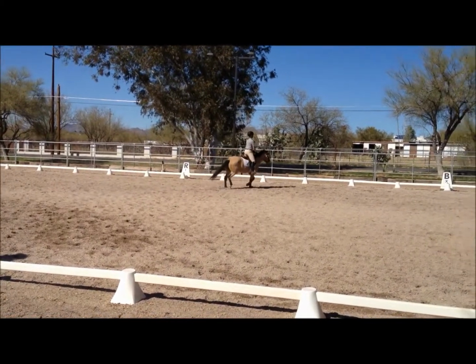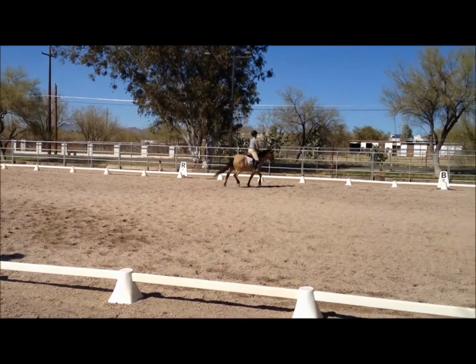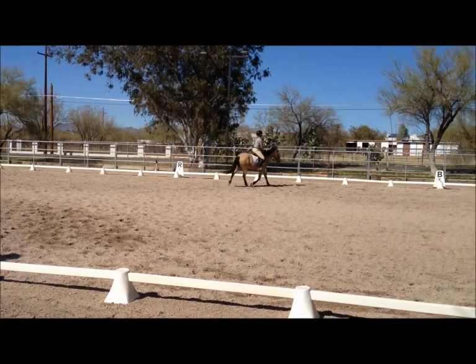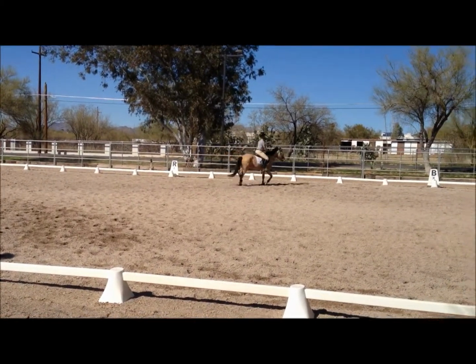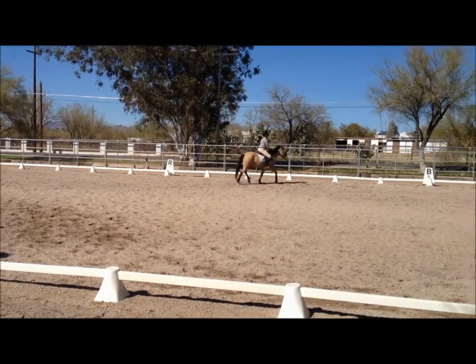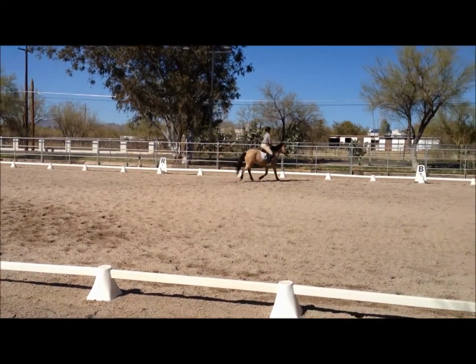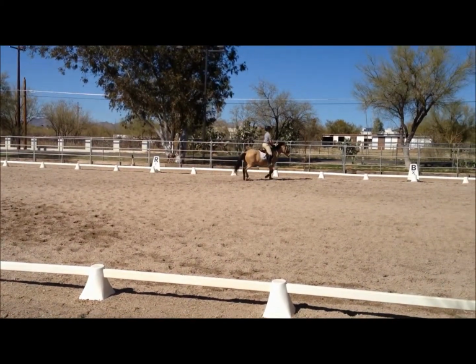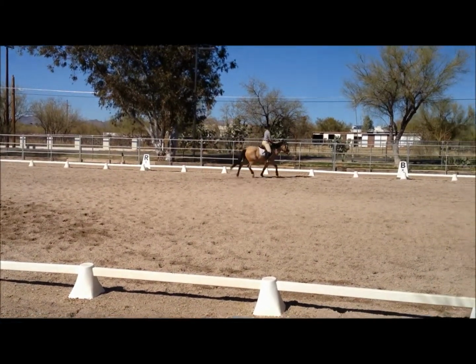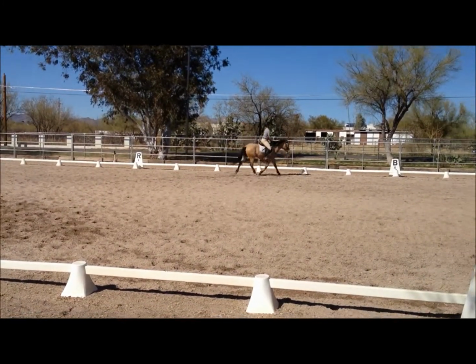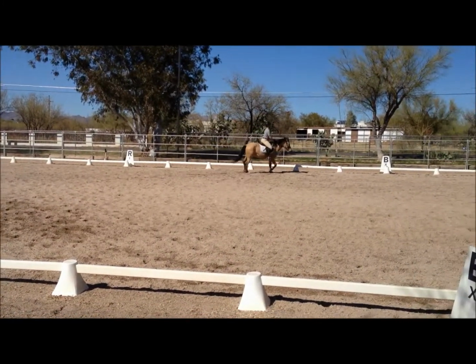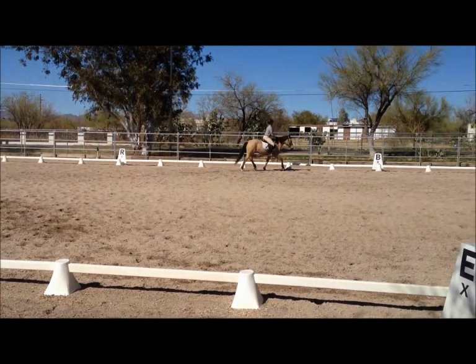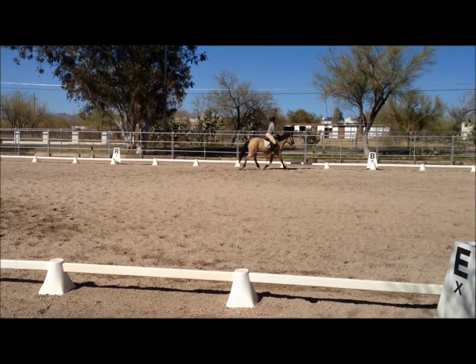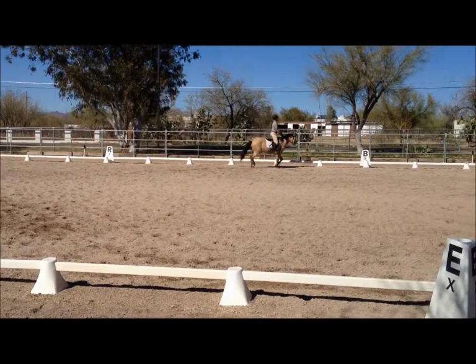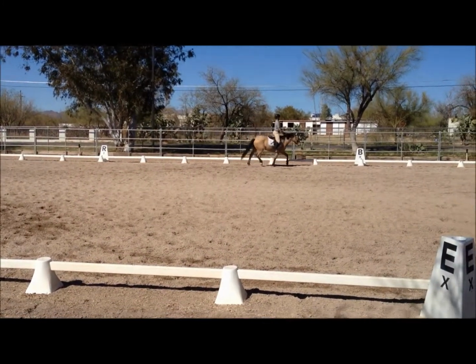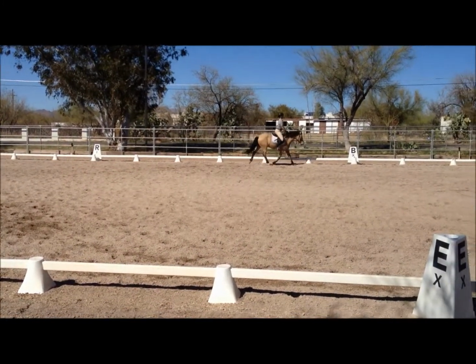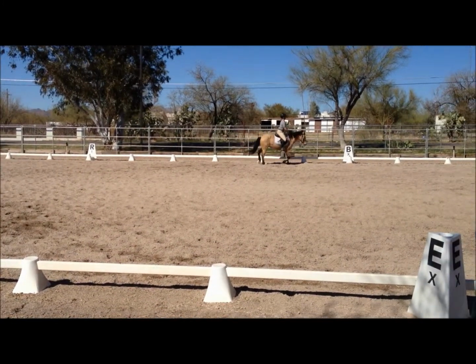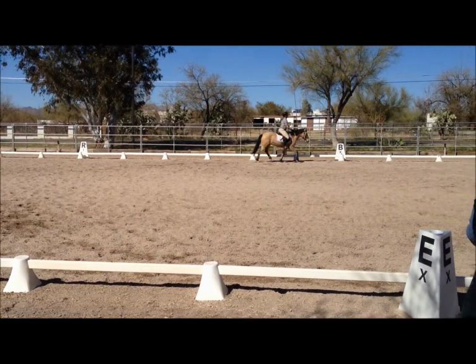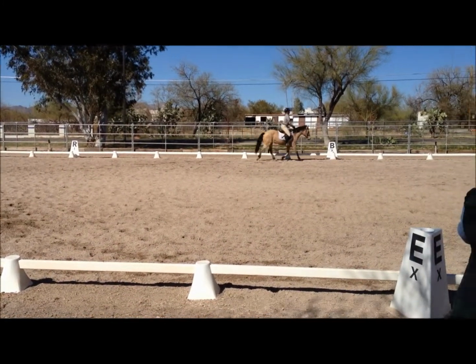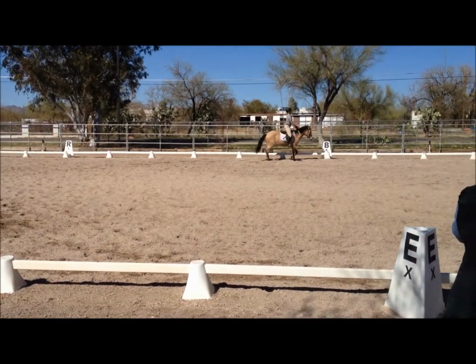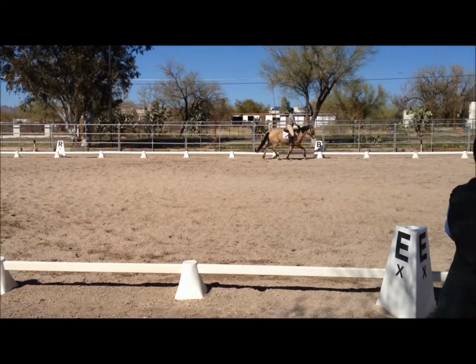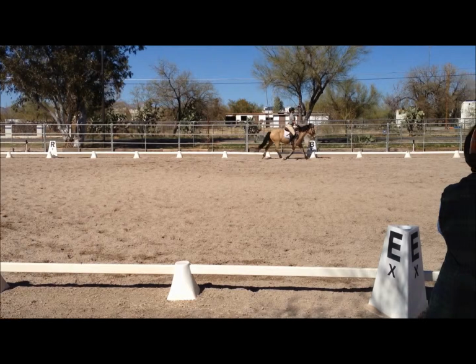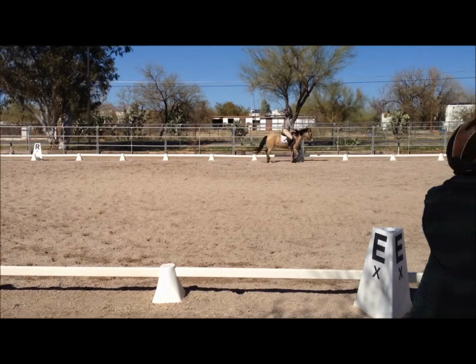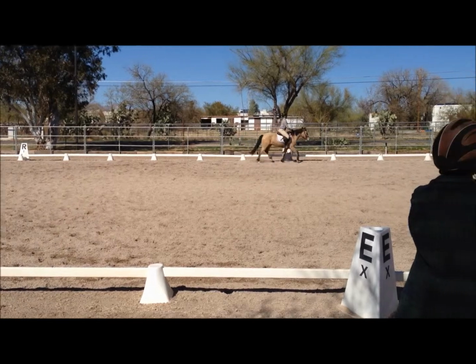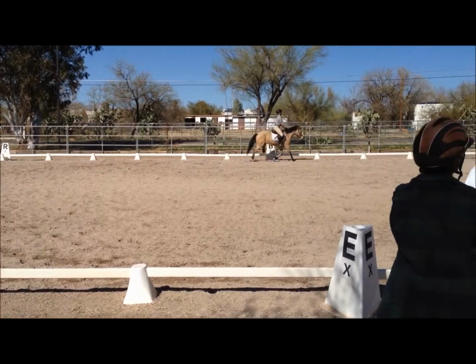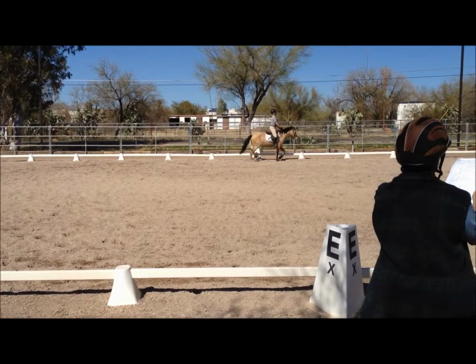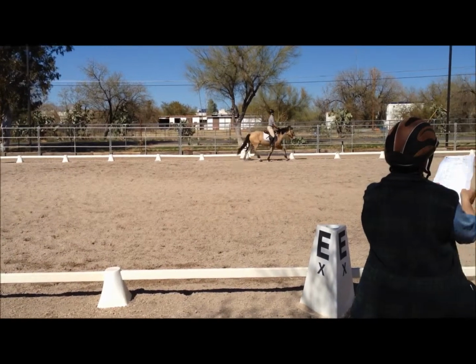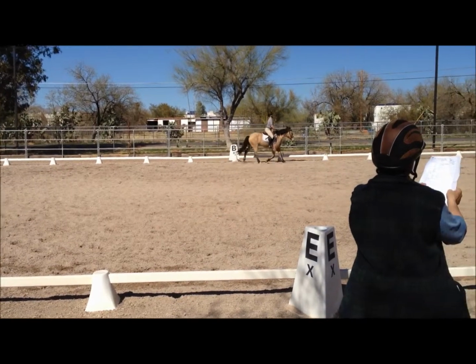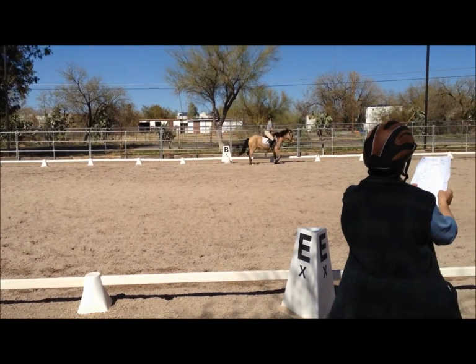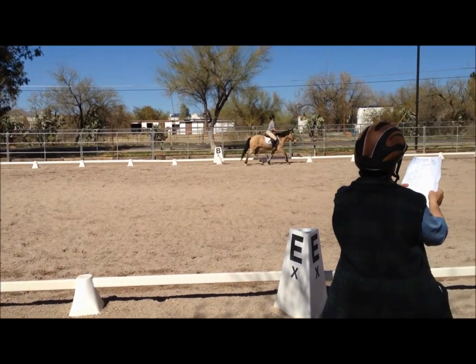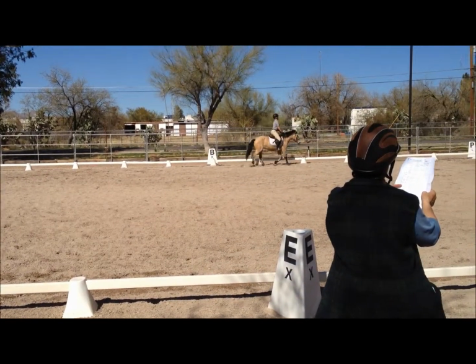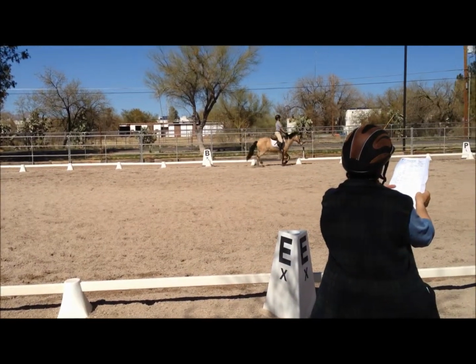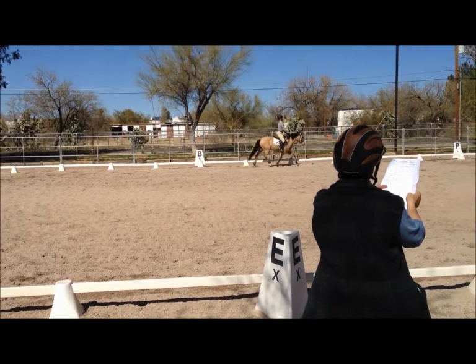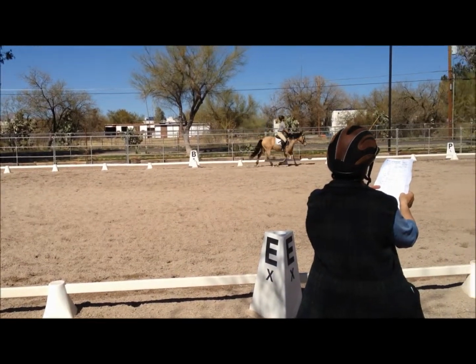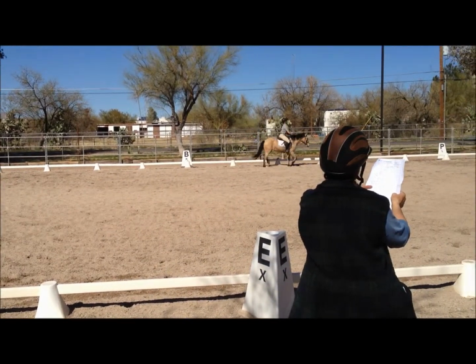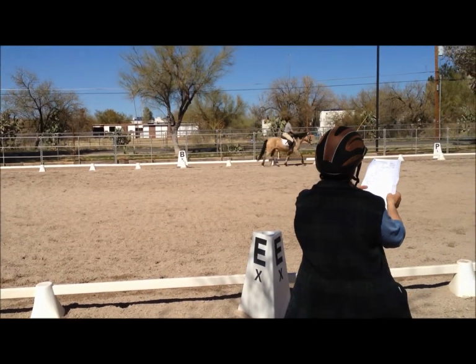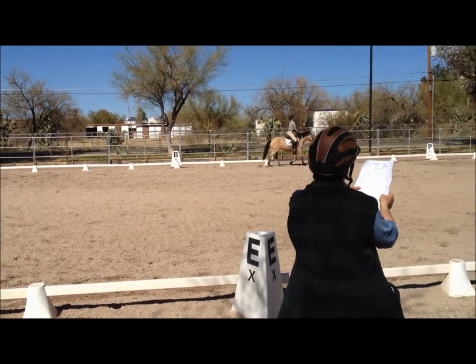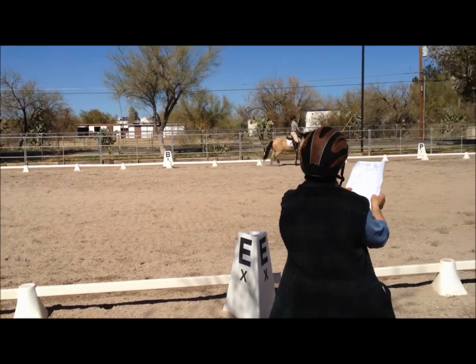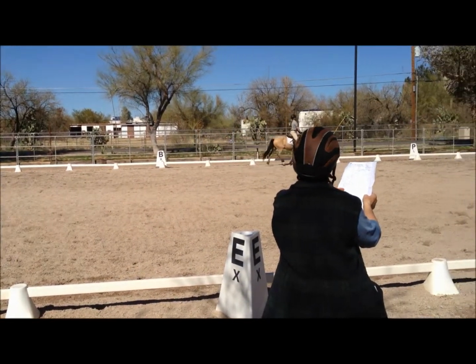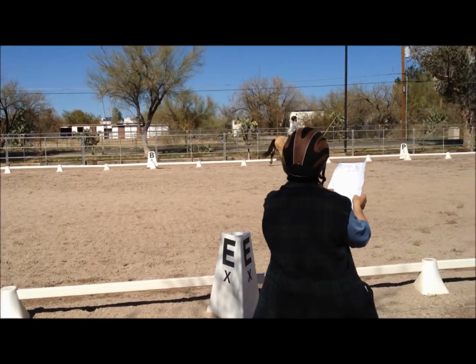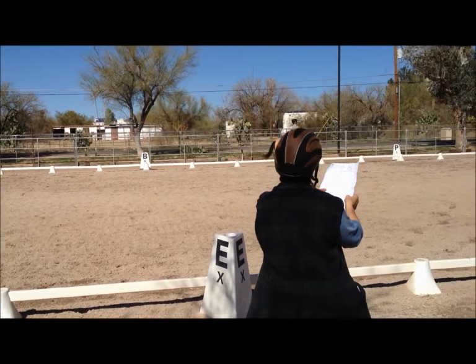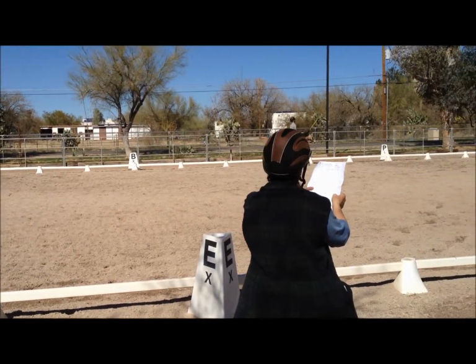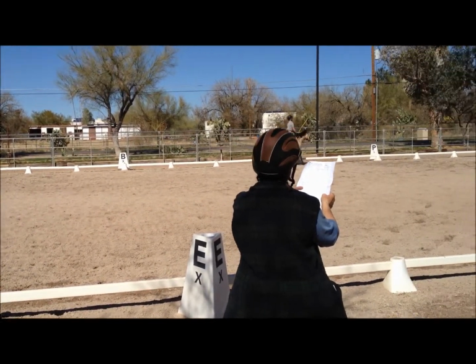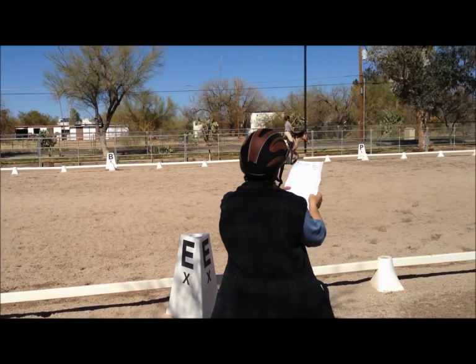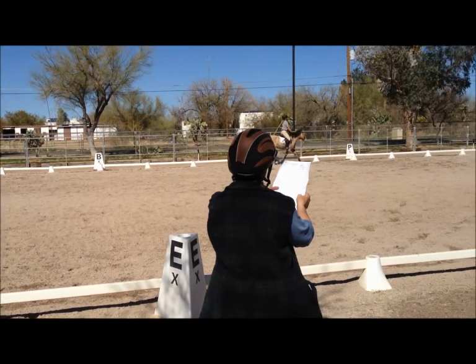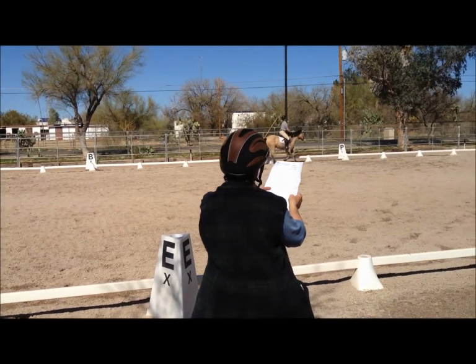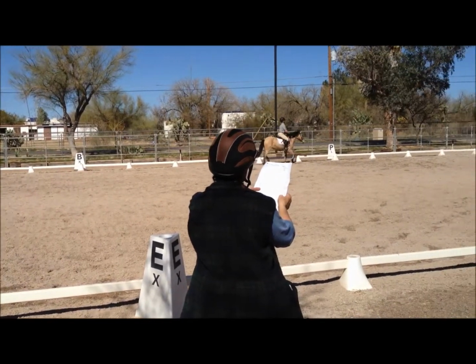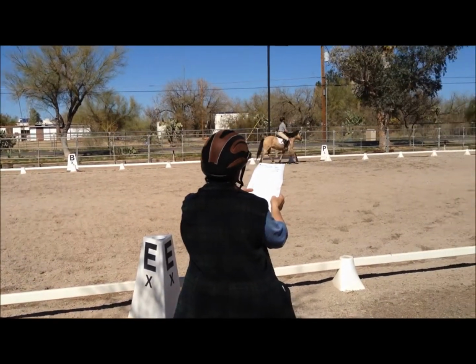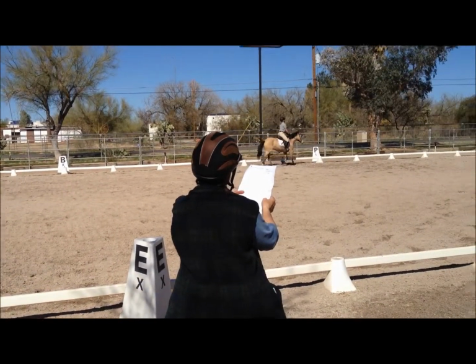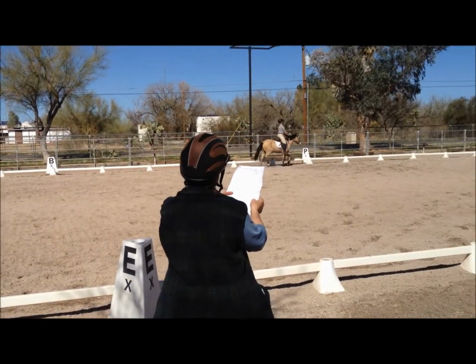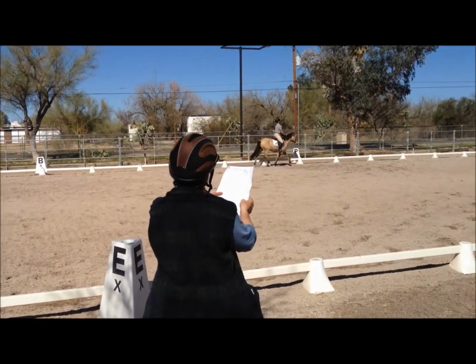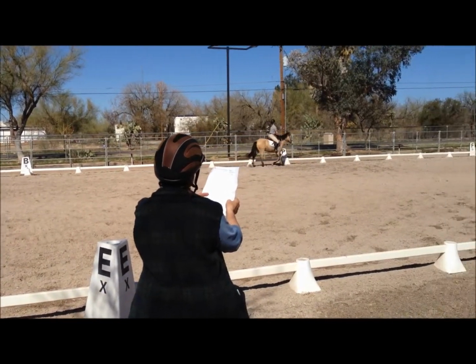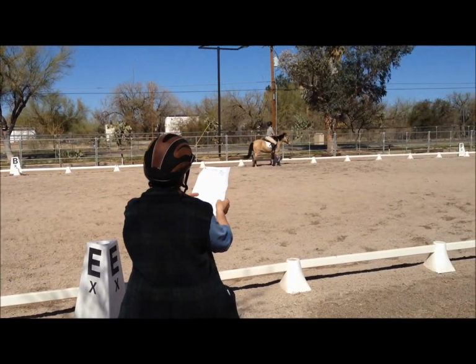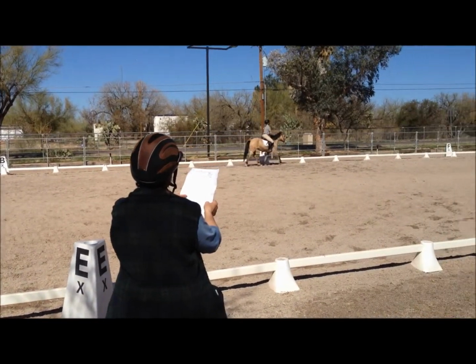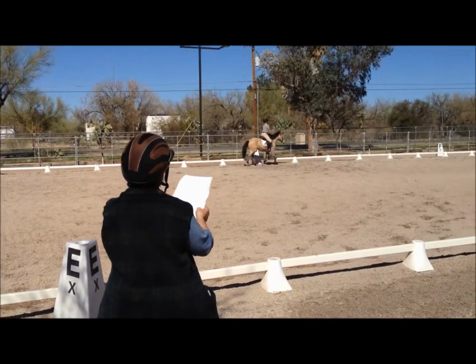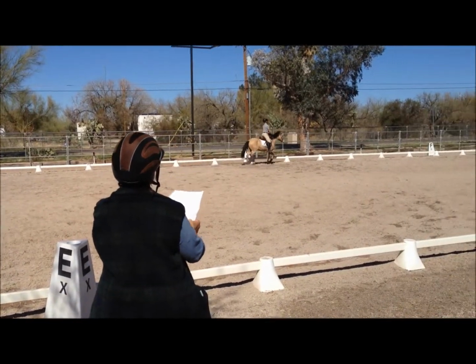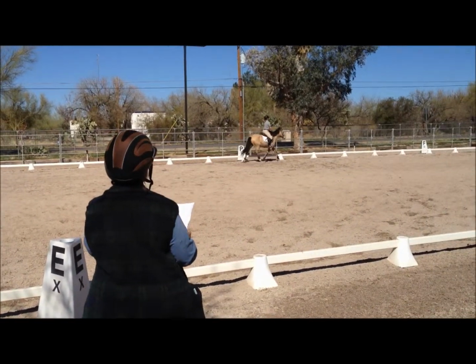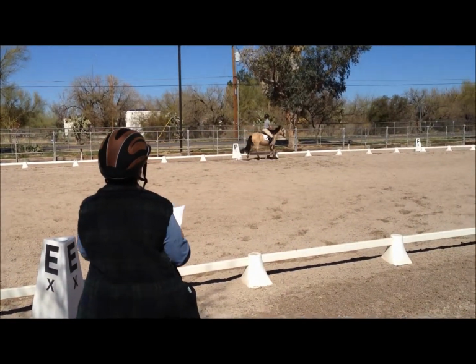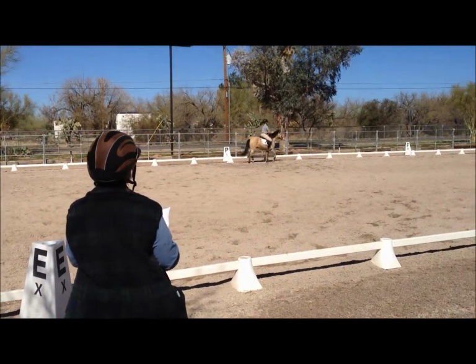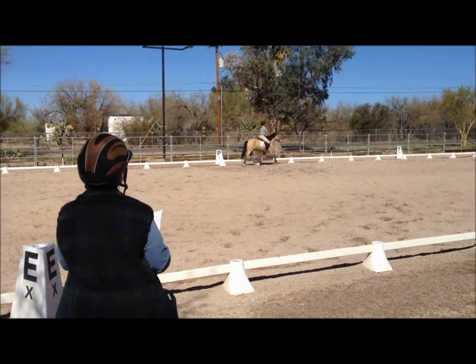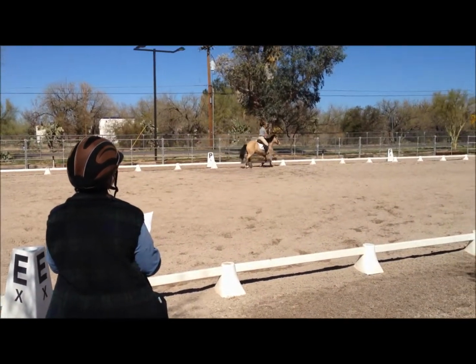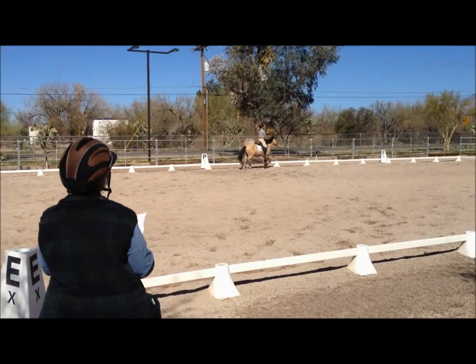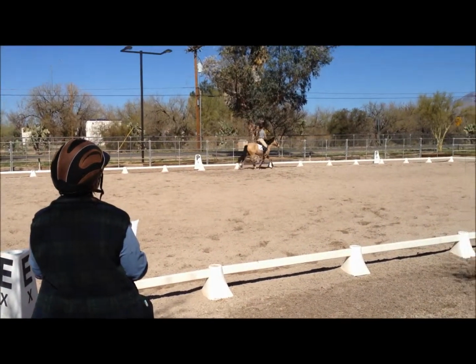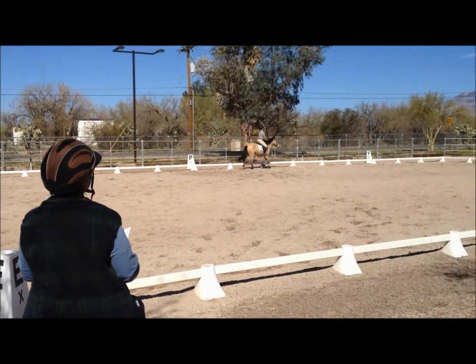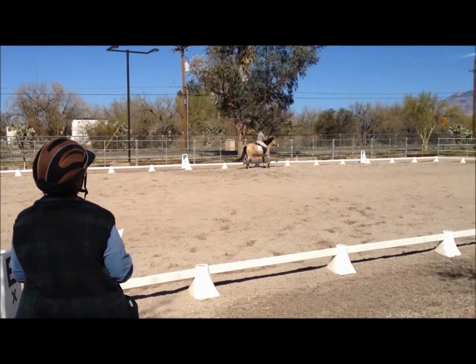A, circle right, 20 meters, developing right lead canter on the second half of the circle.